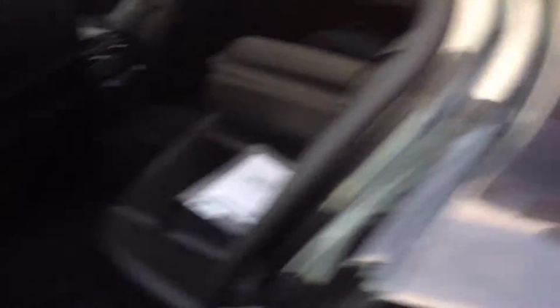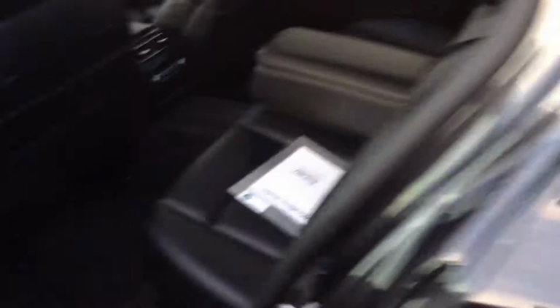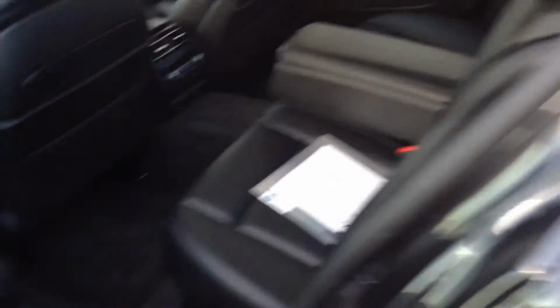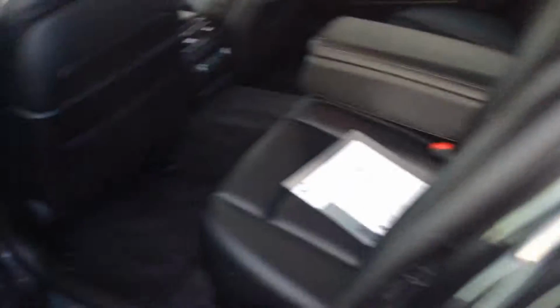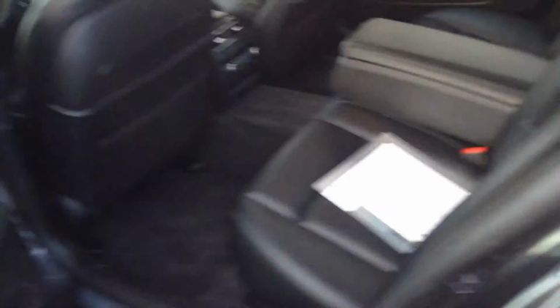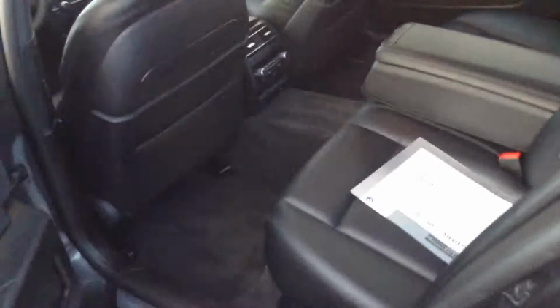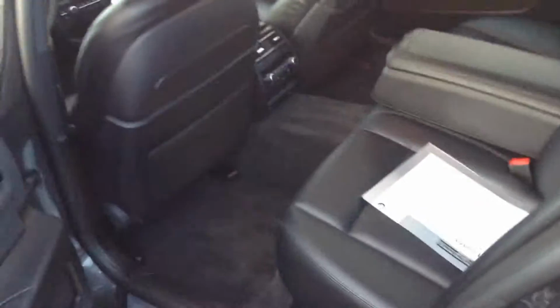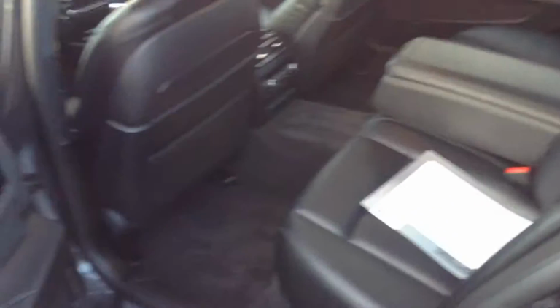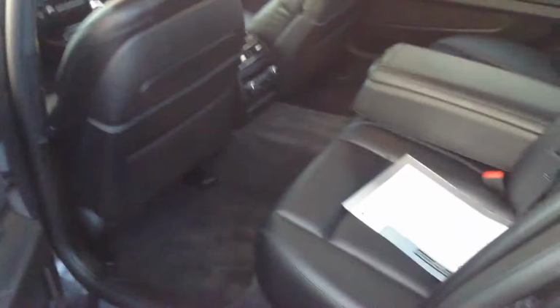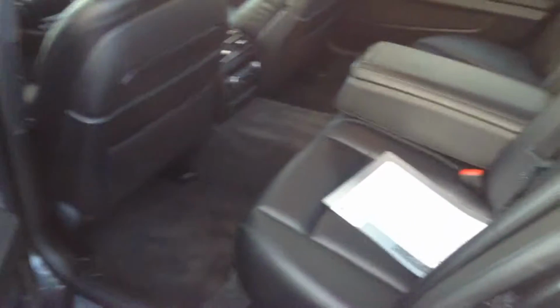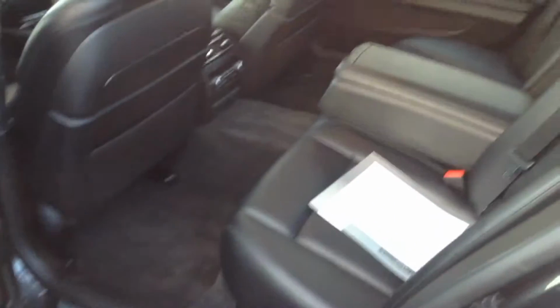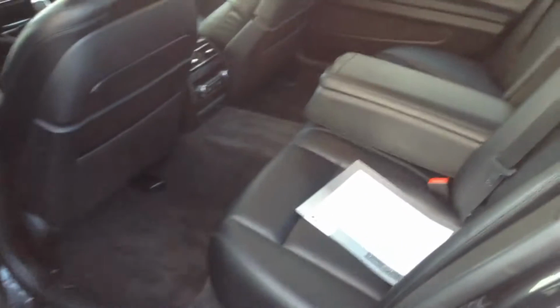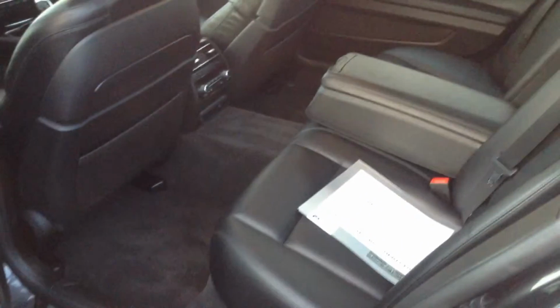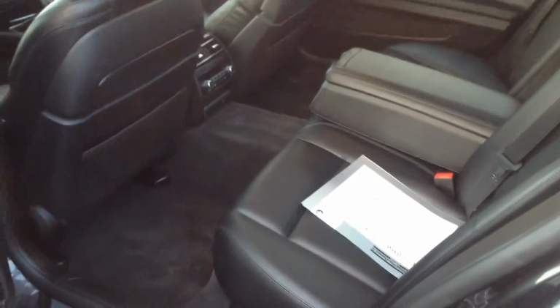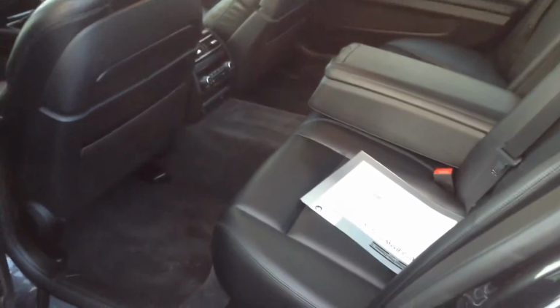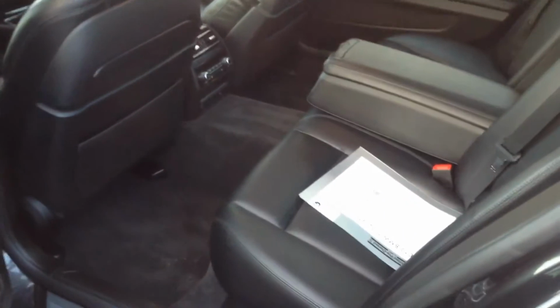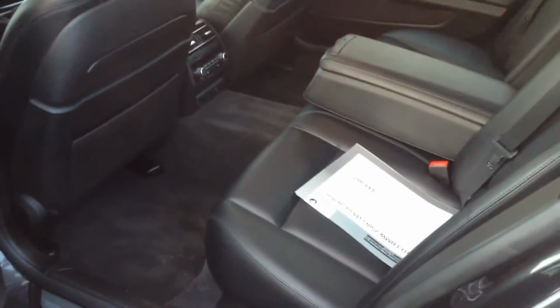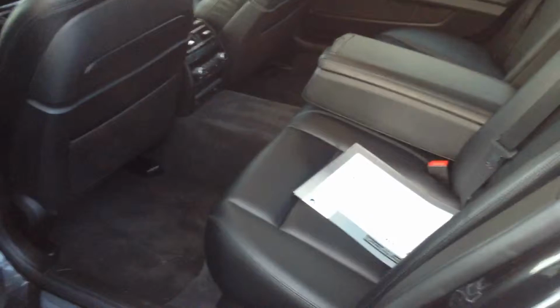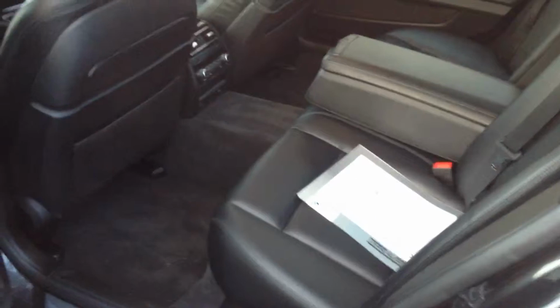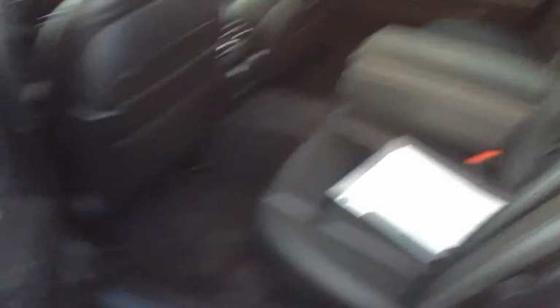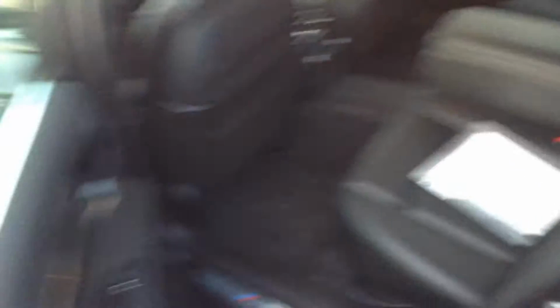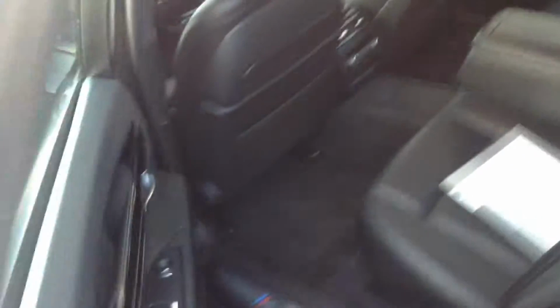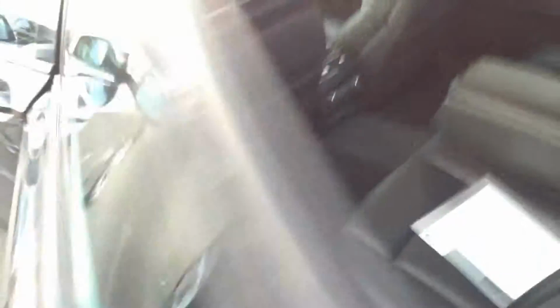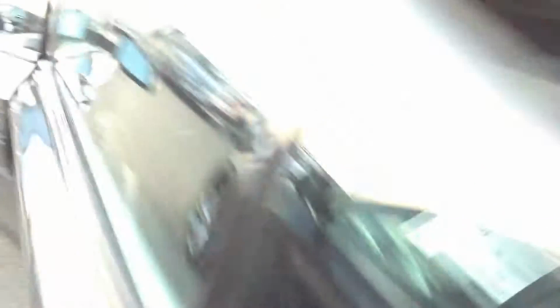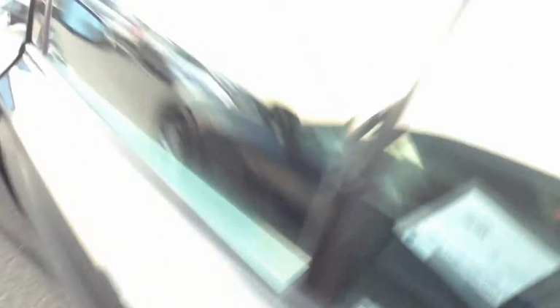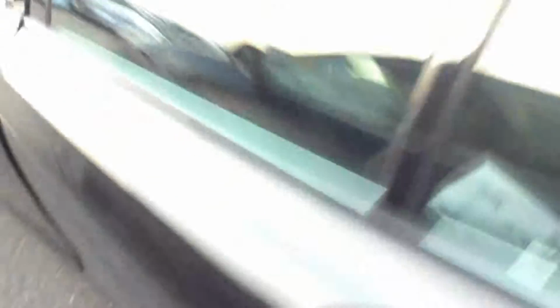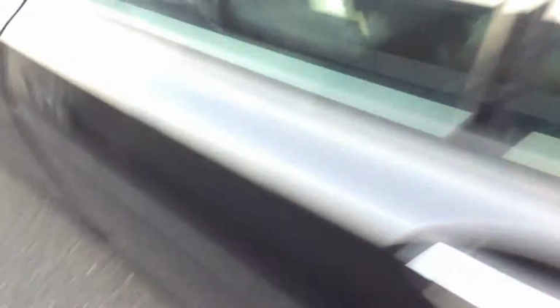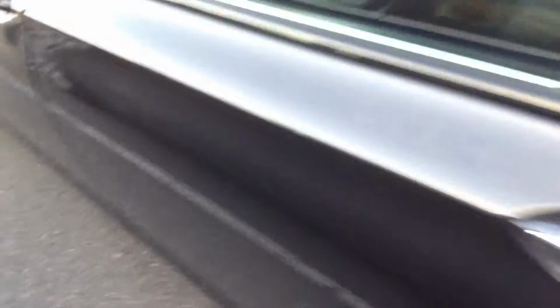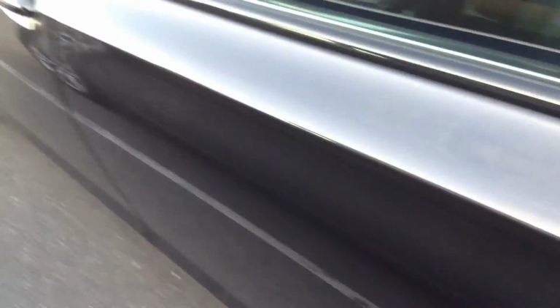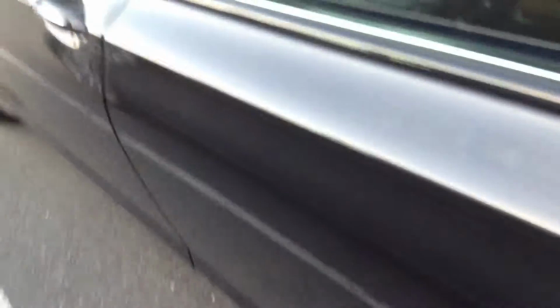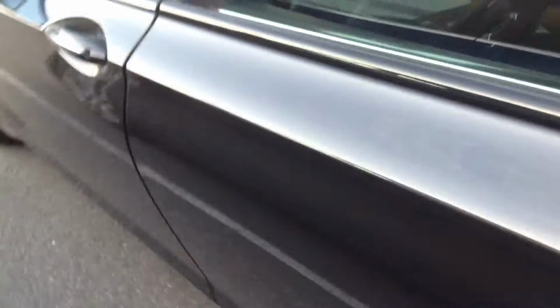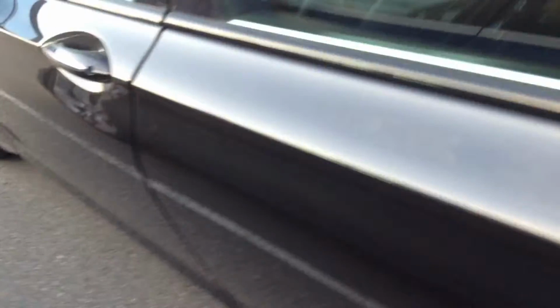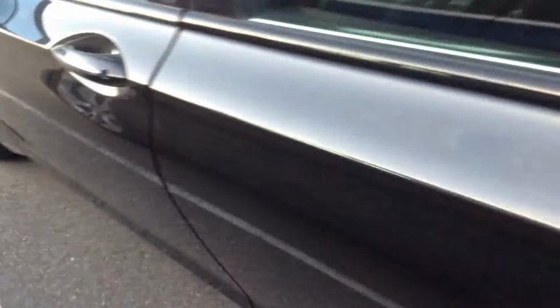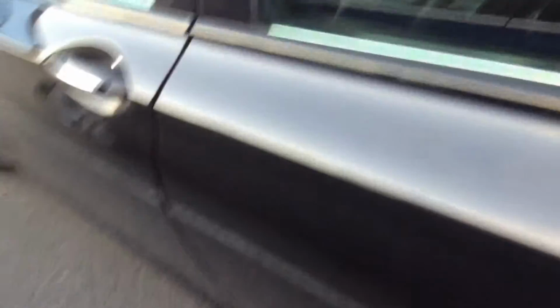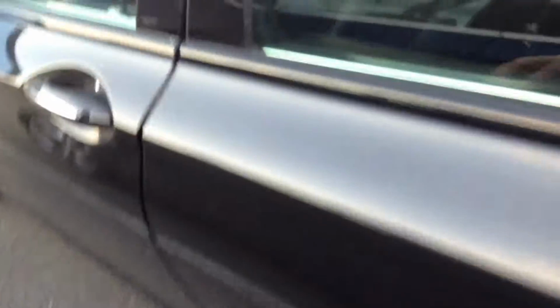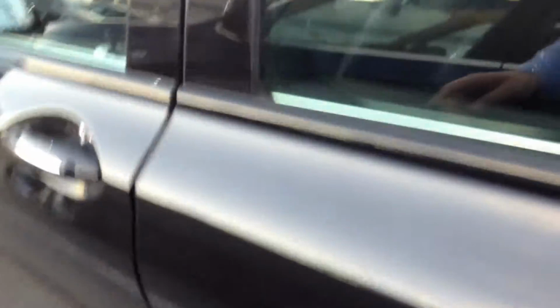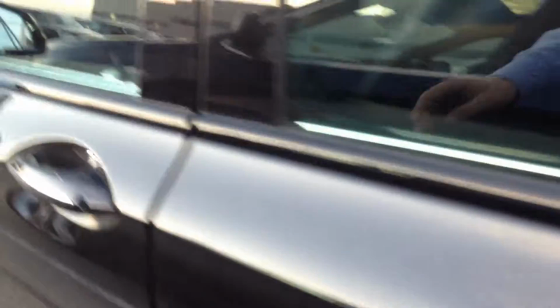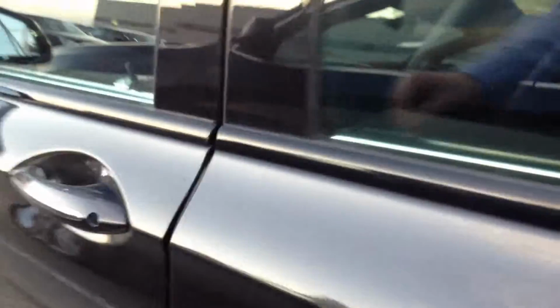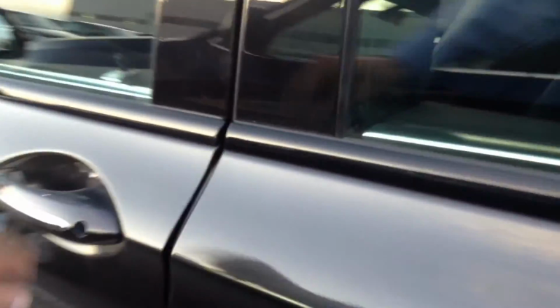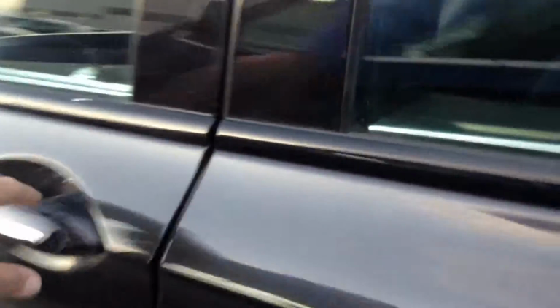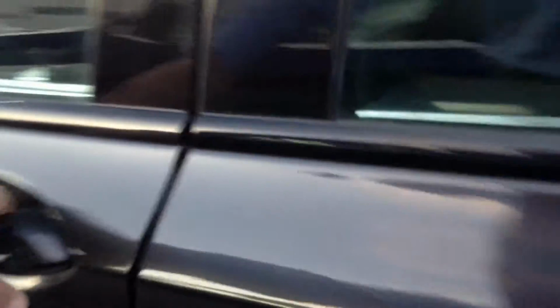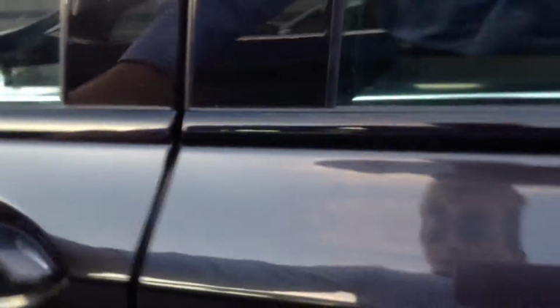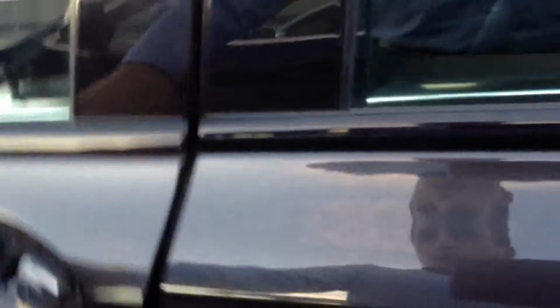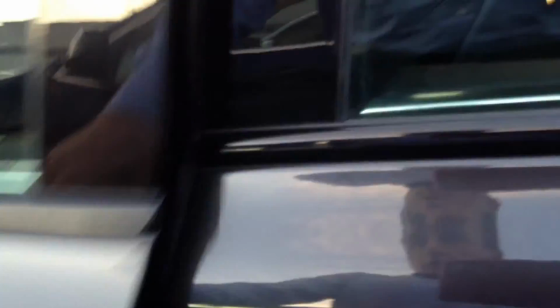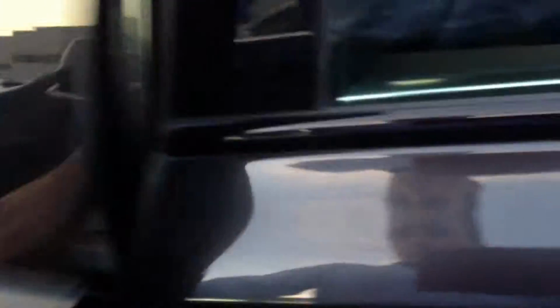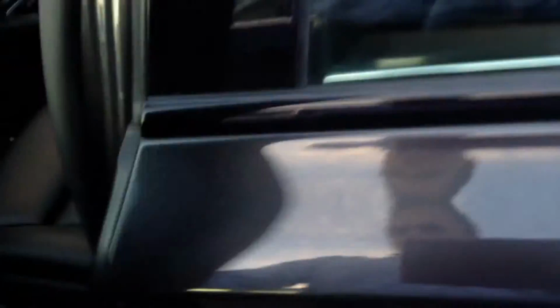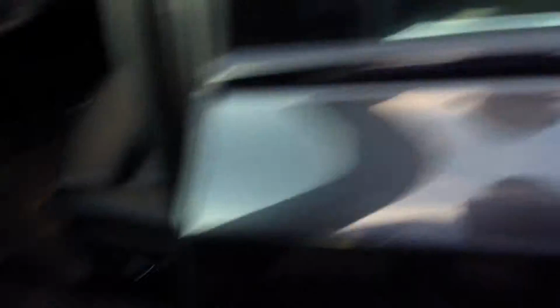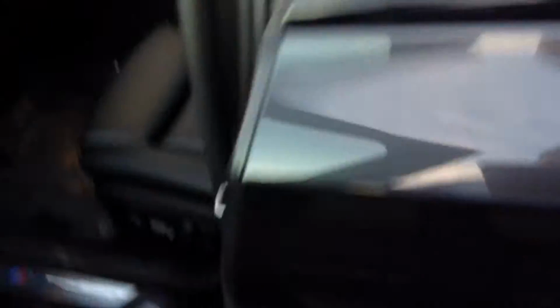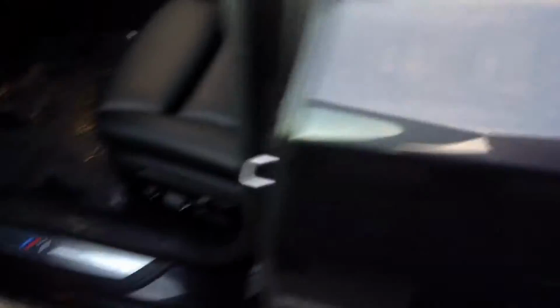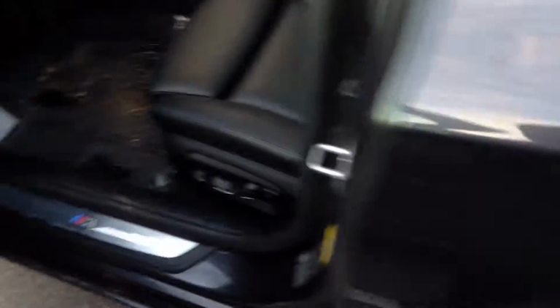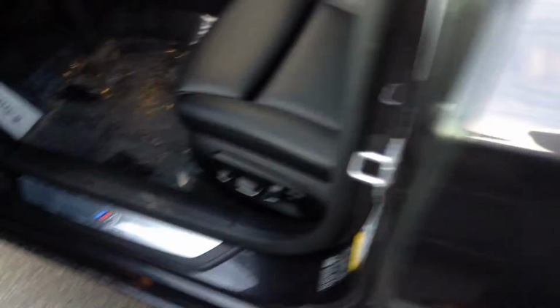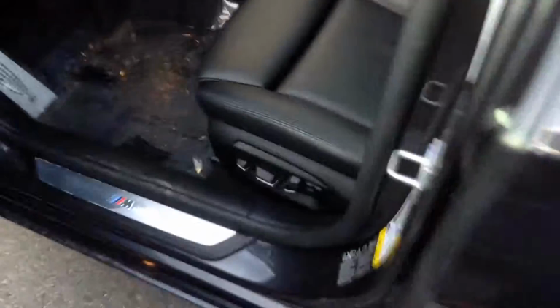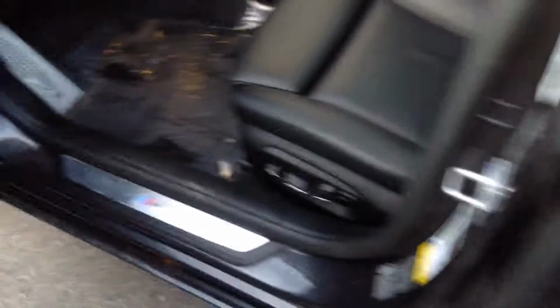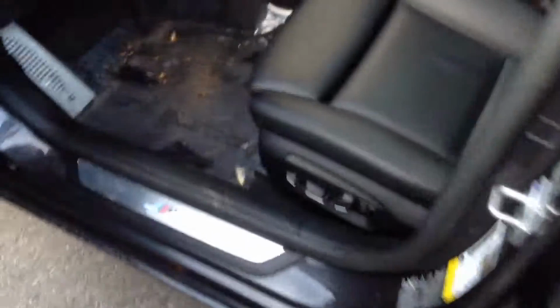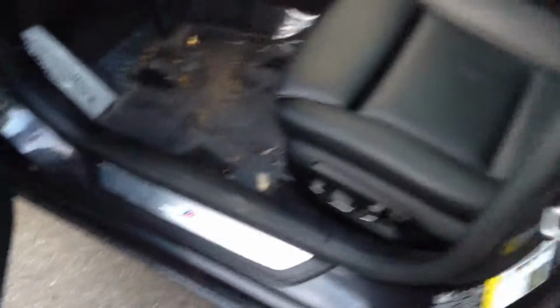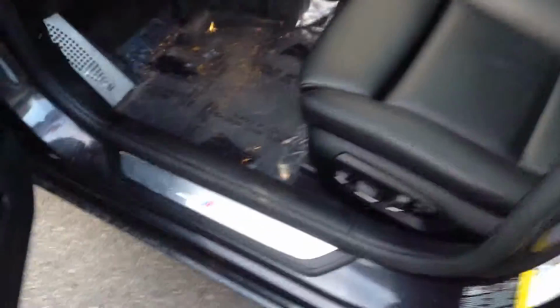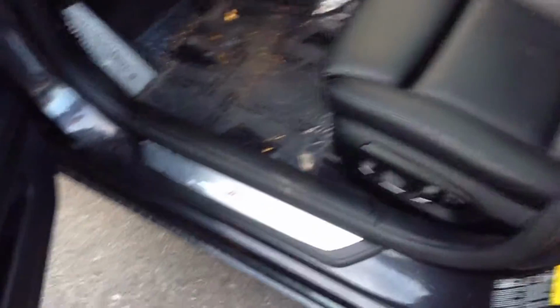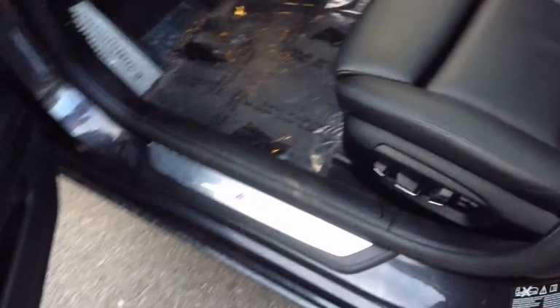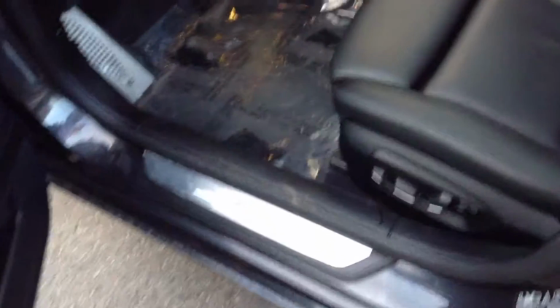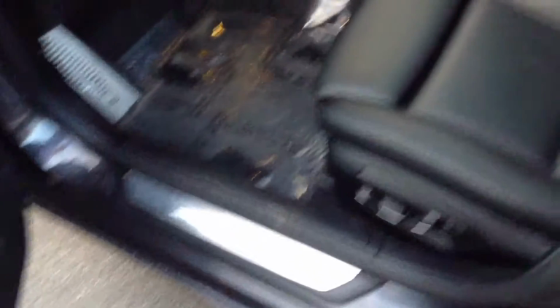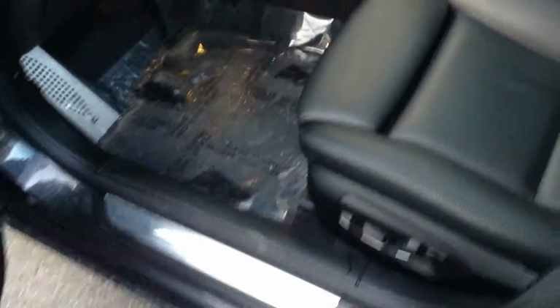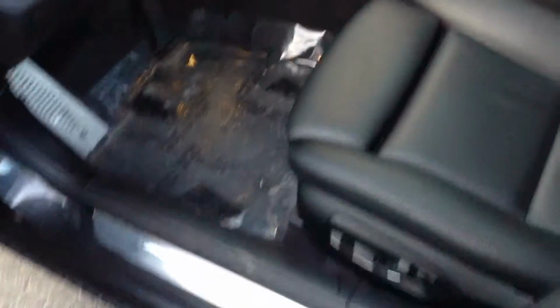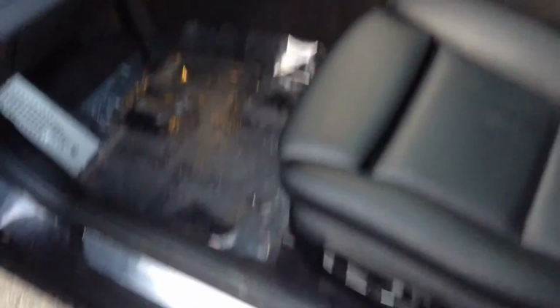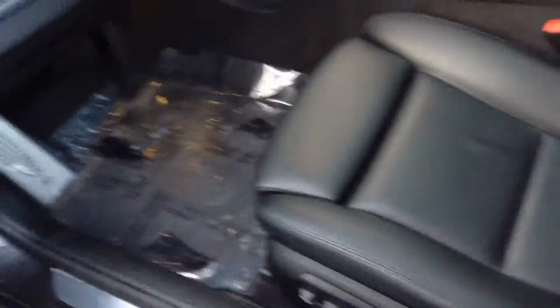Back seat. No scent of cigarette smoke or anything in the car. Looks like it's in very good, clean condition.